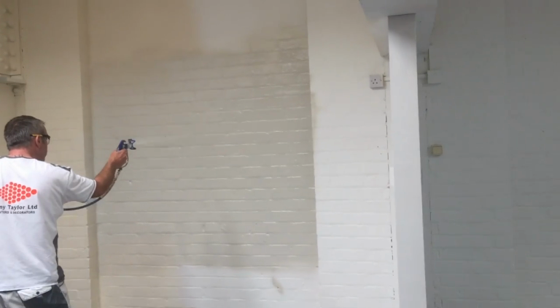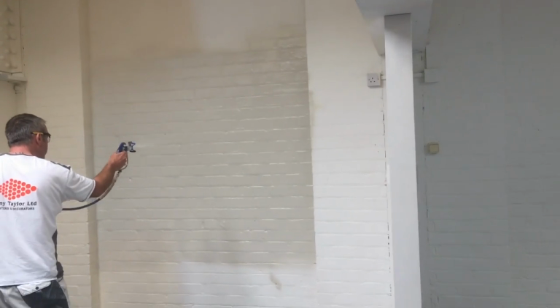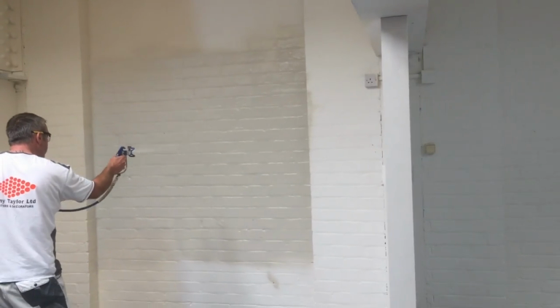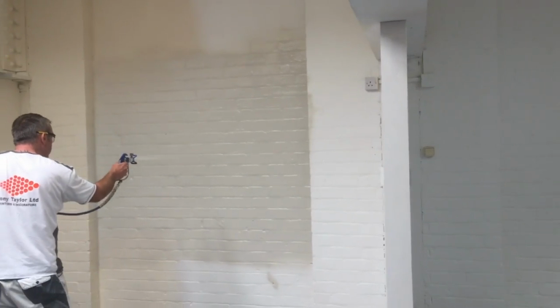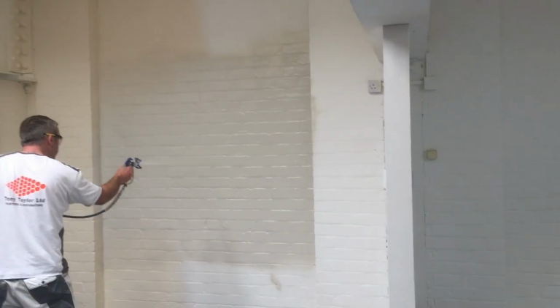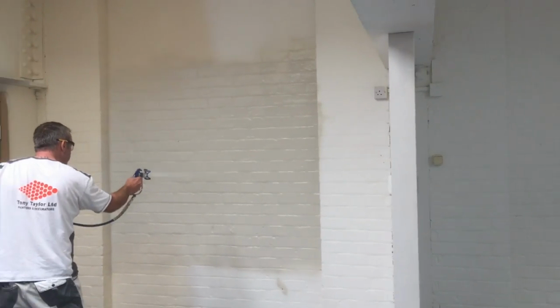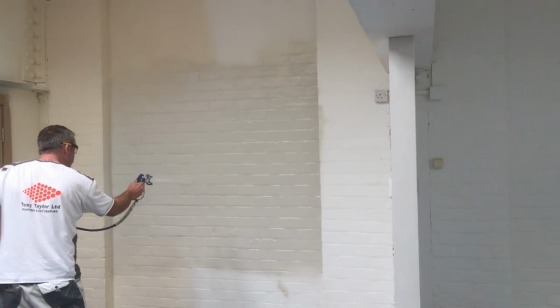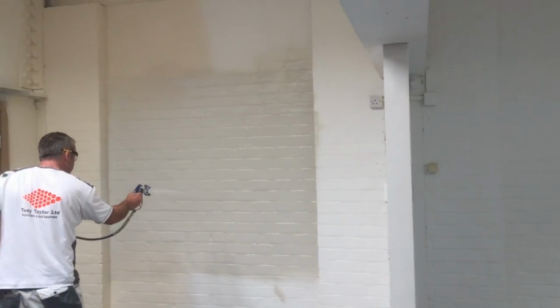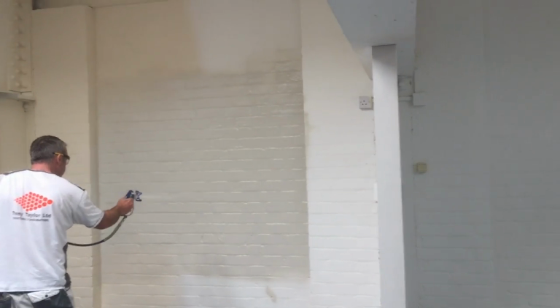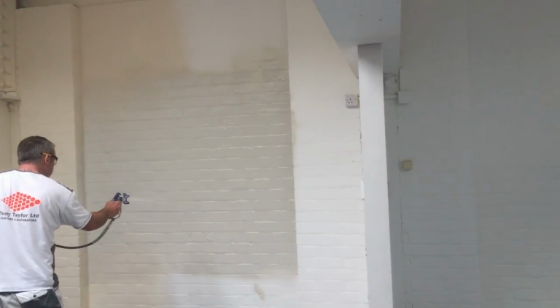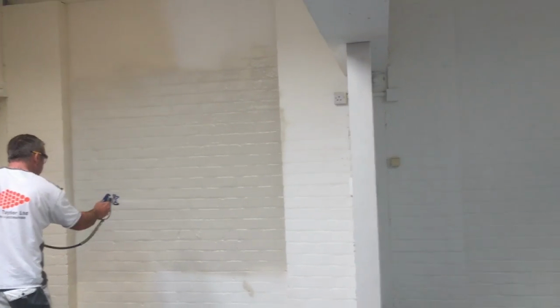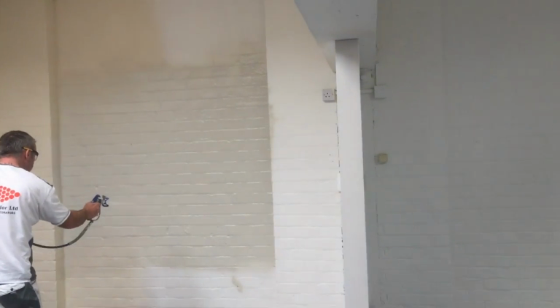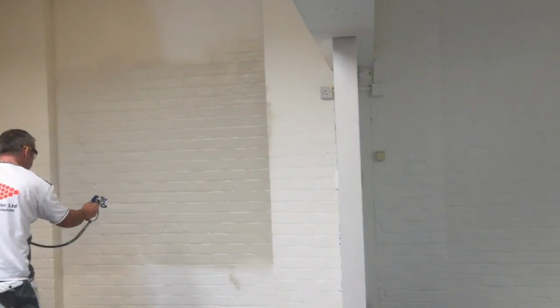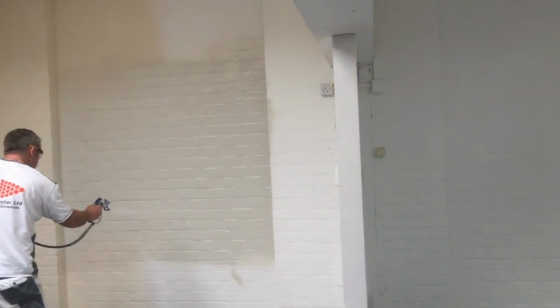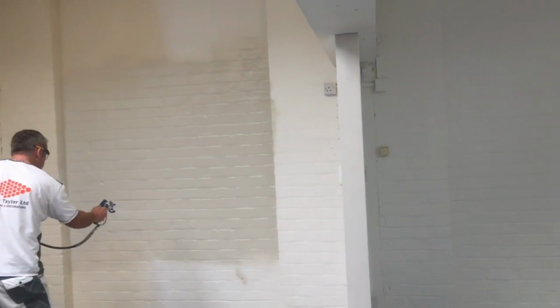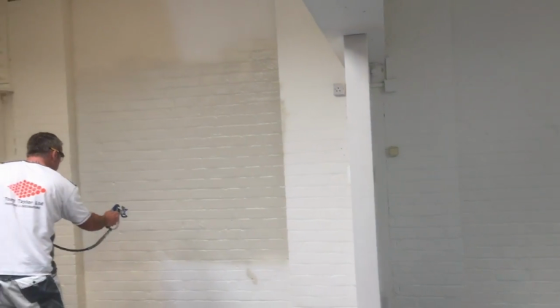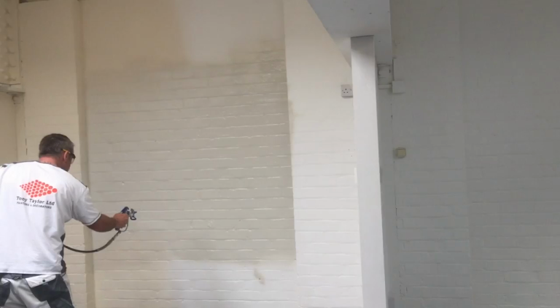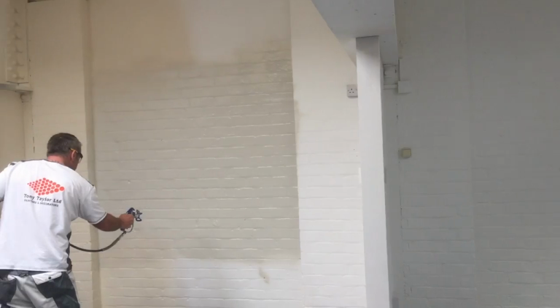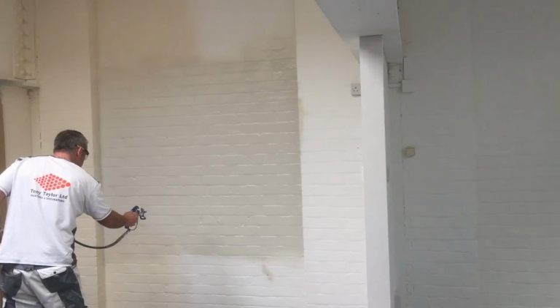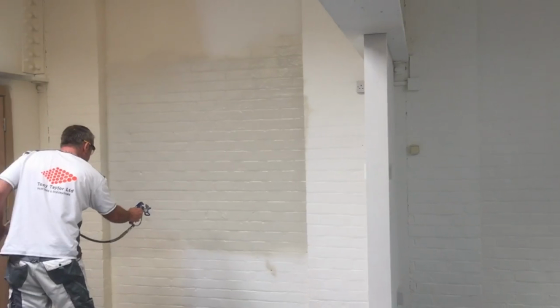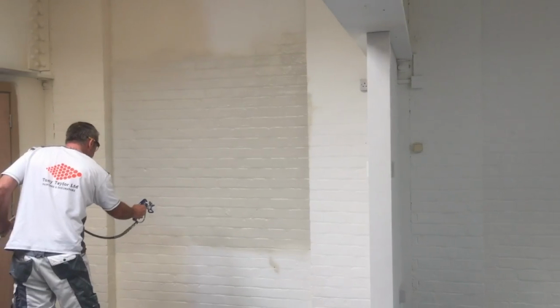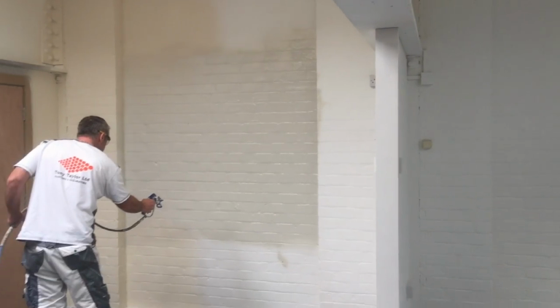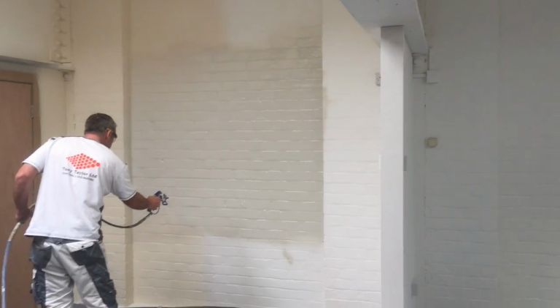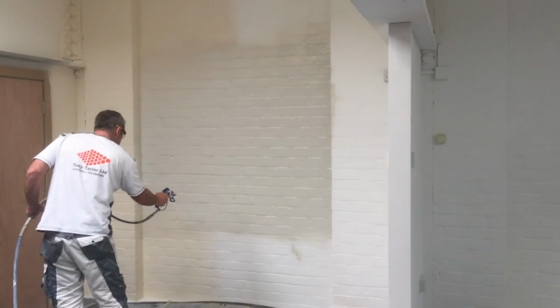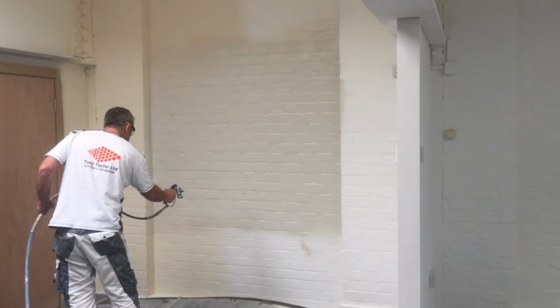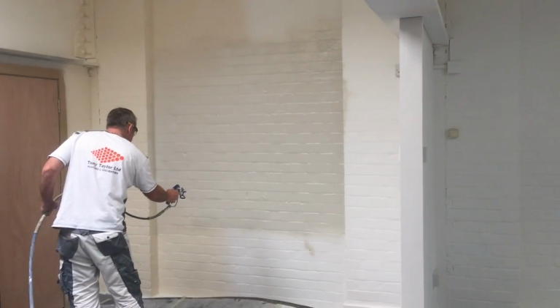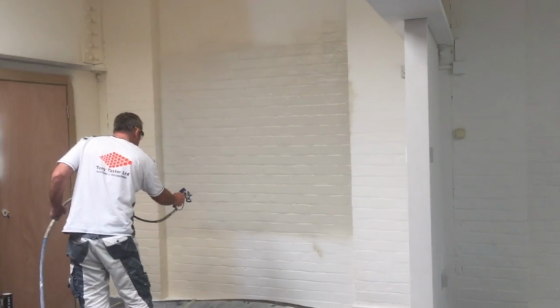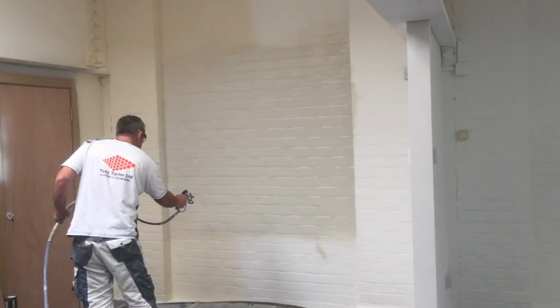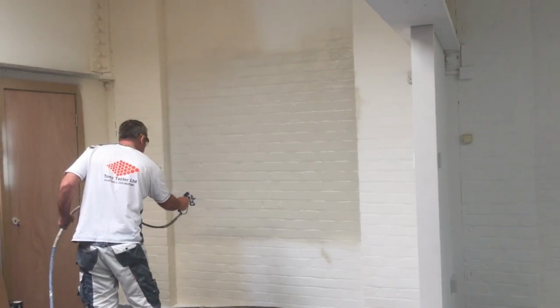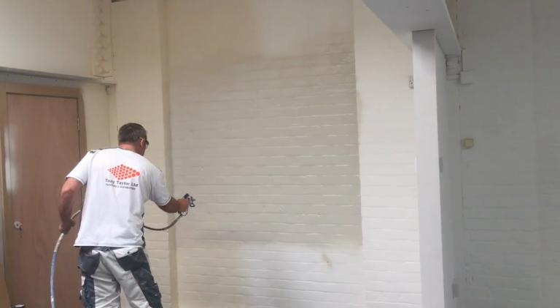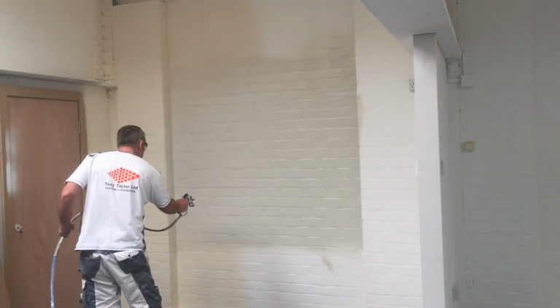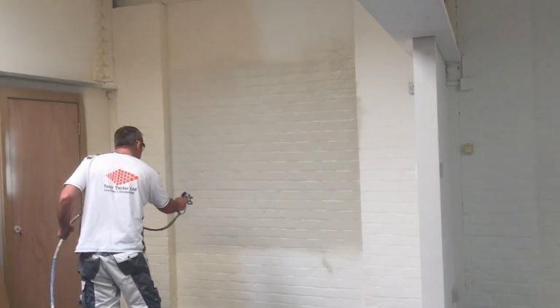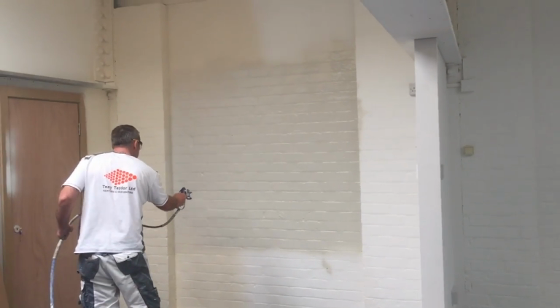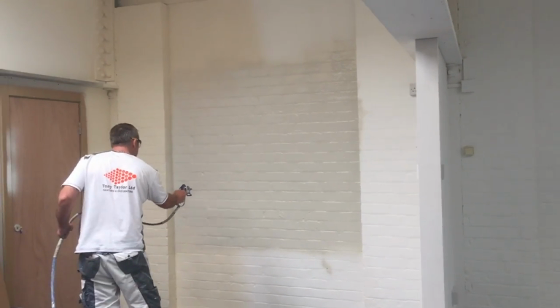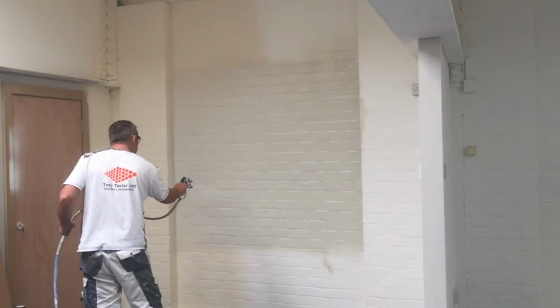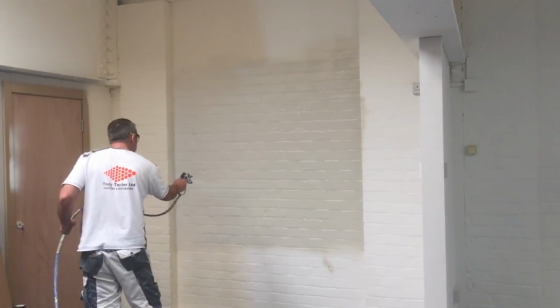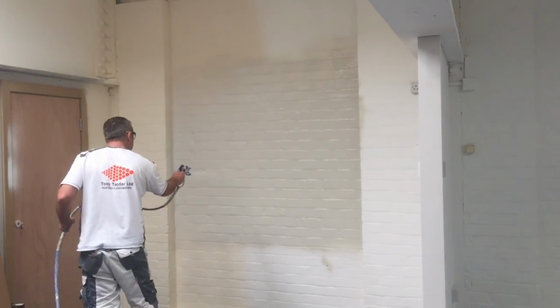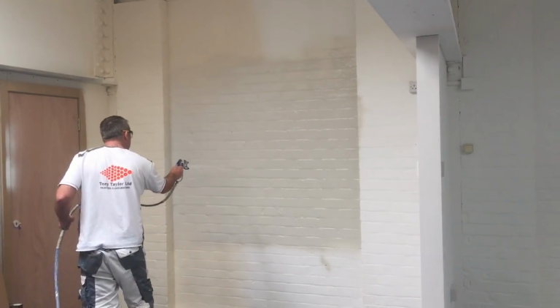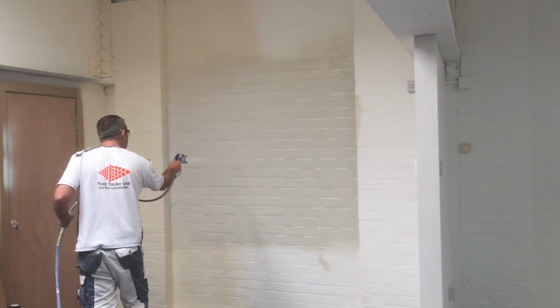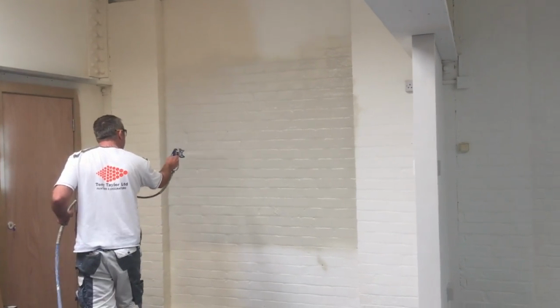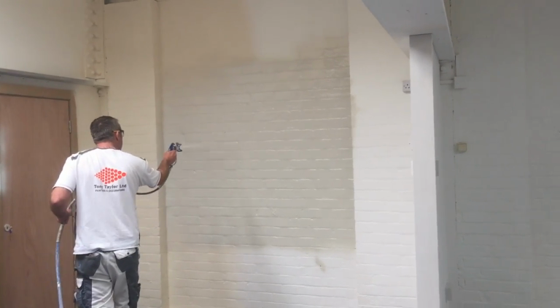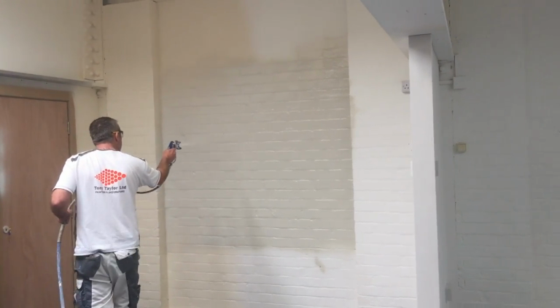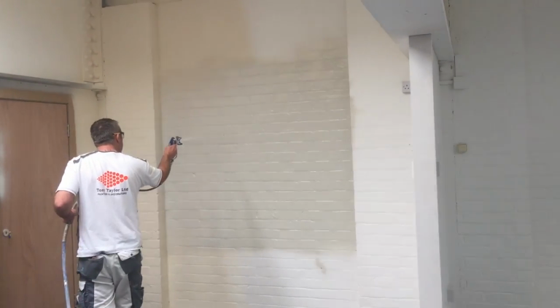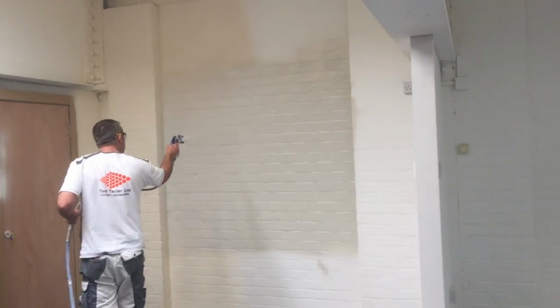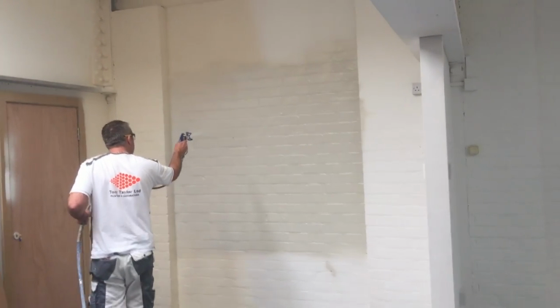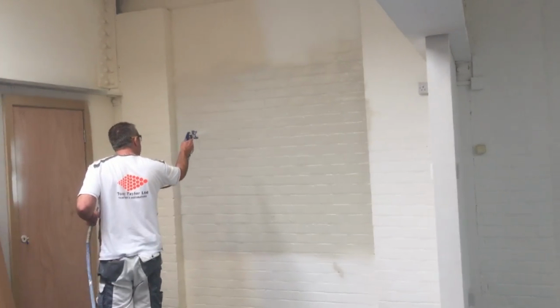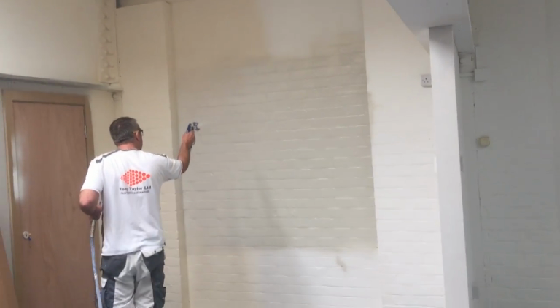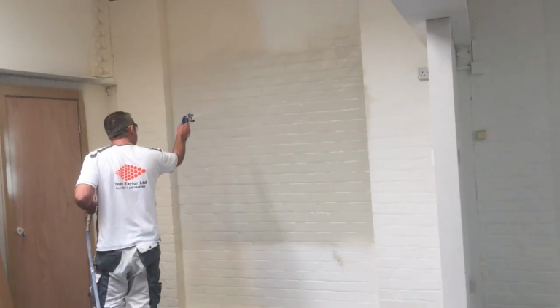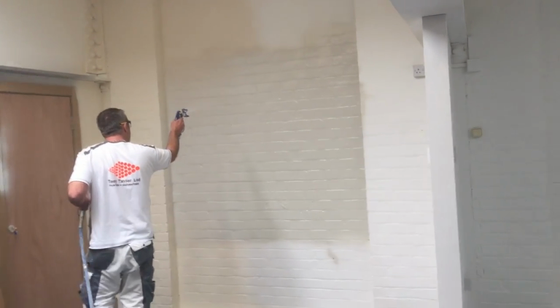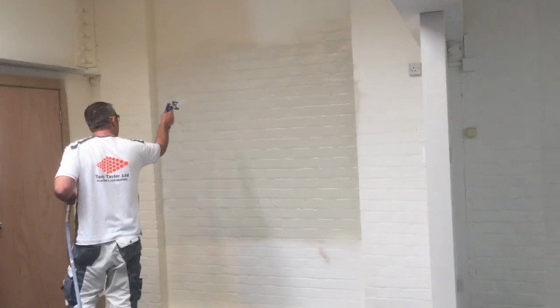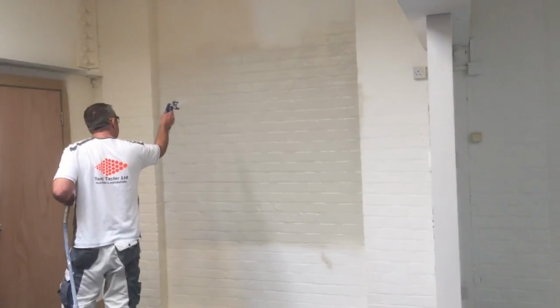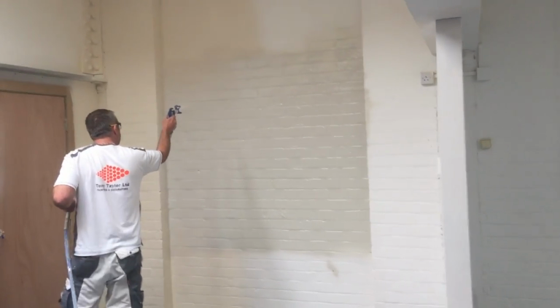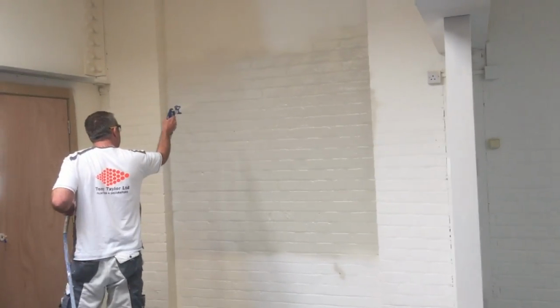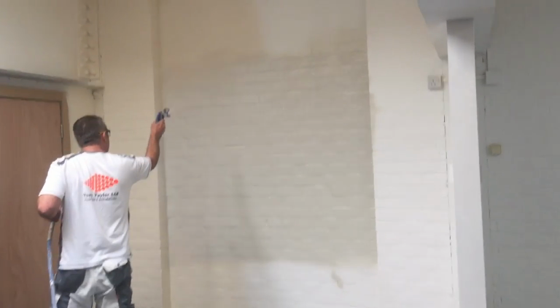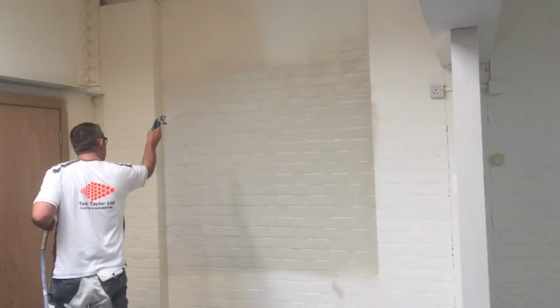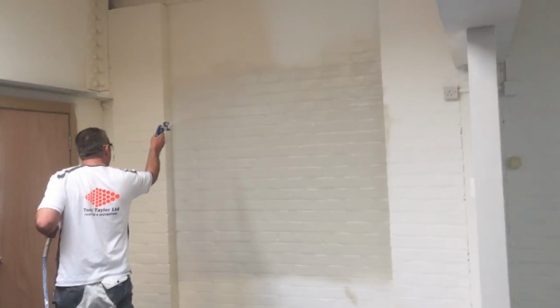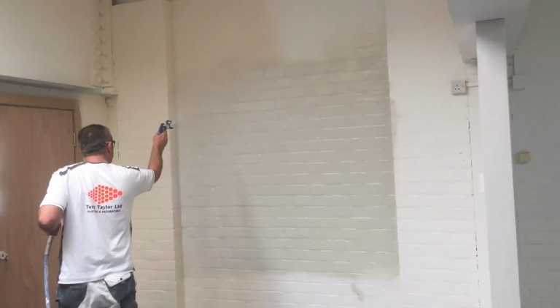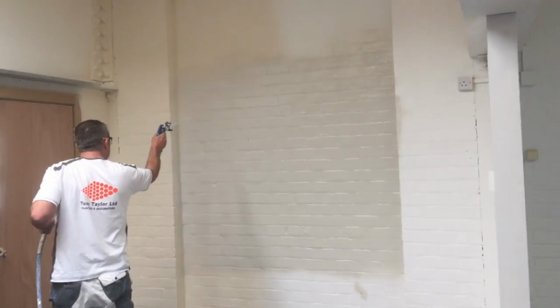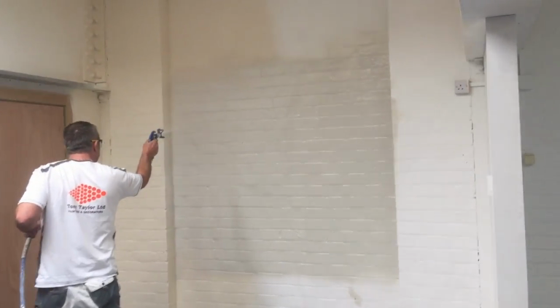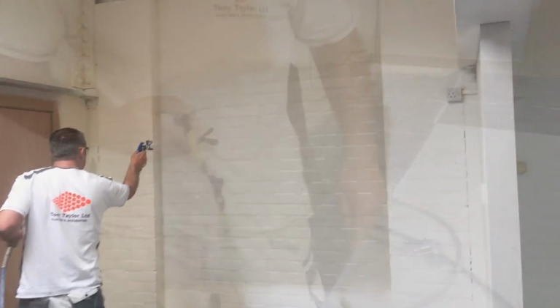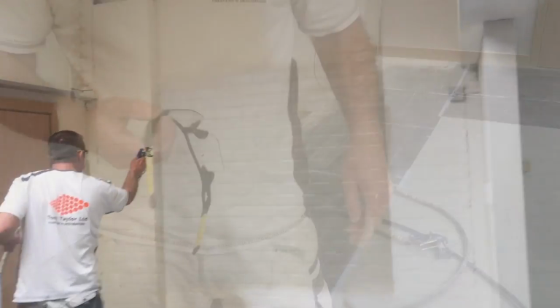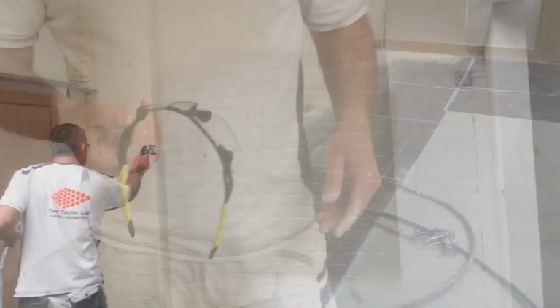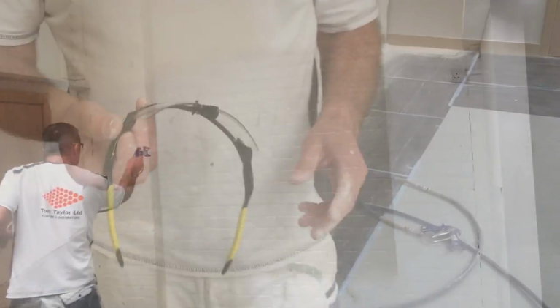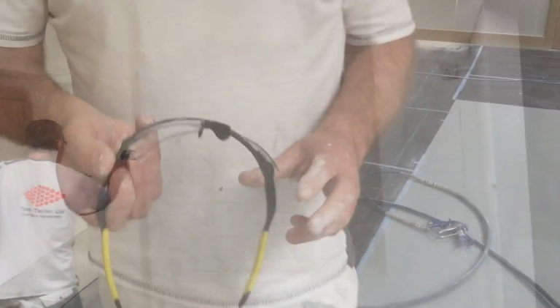Plaster can be applied up to three meters high just from ground level. You don't need a tower, you don't need a scaffold, you don't even need a ladder.